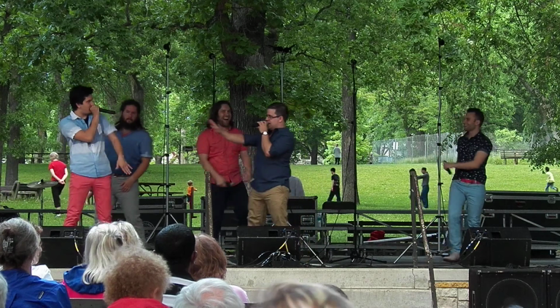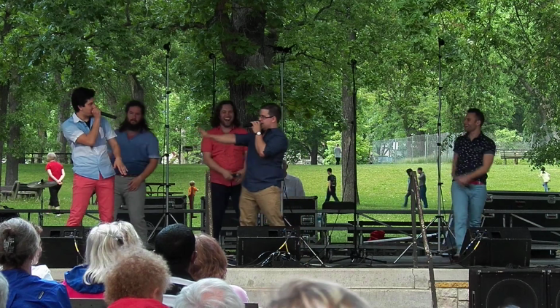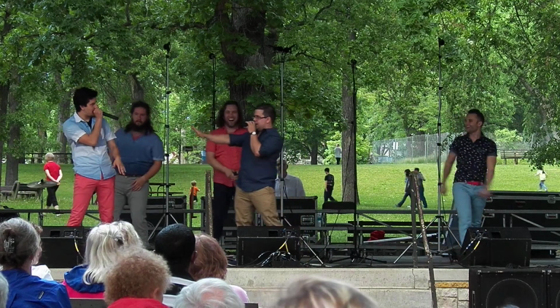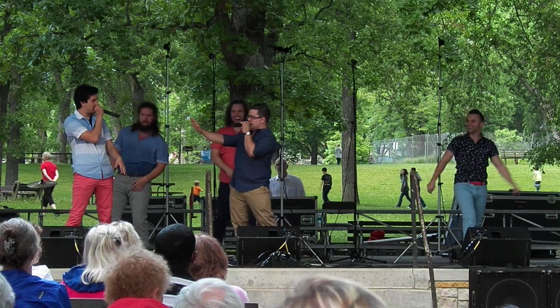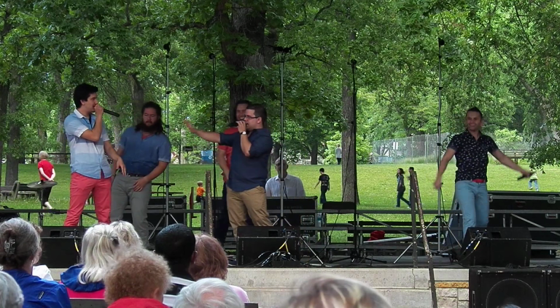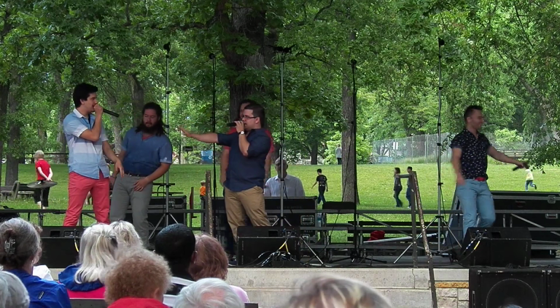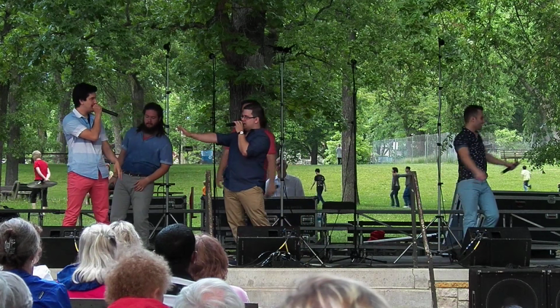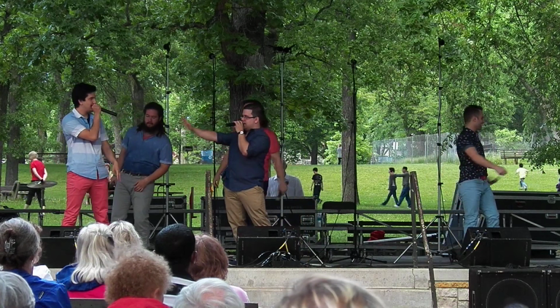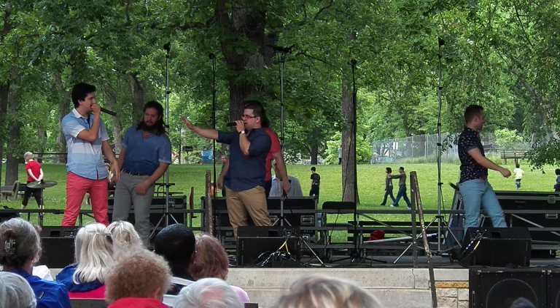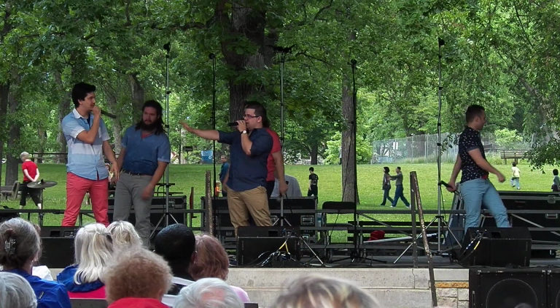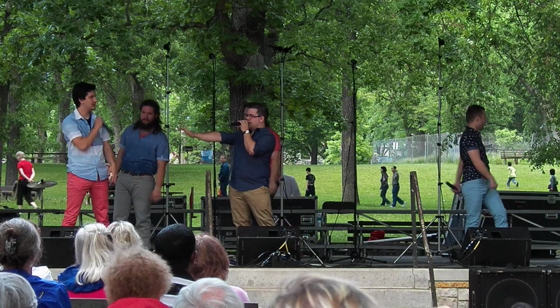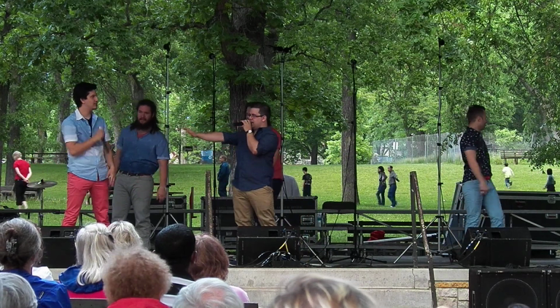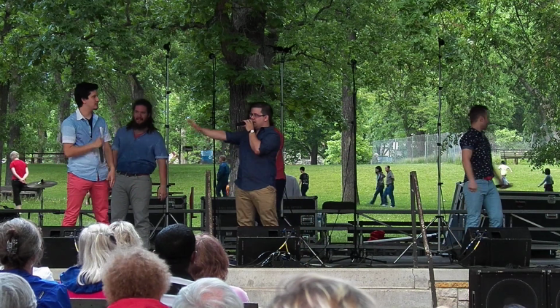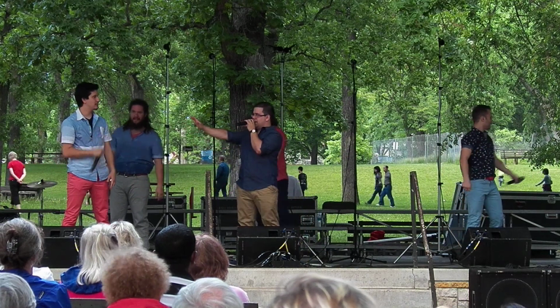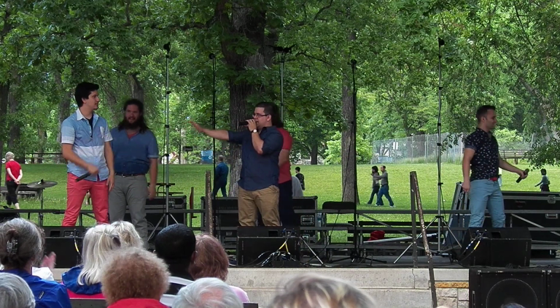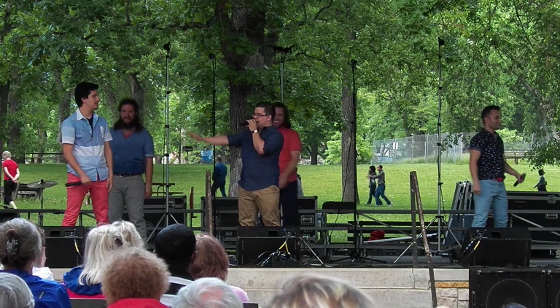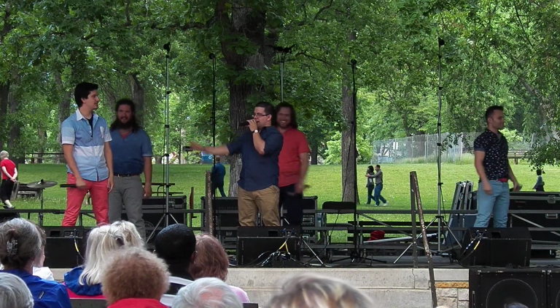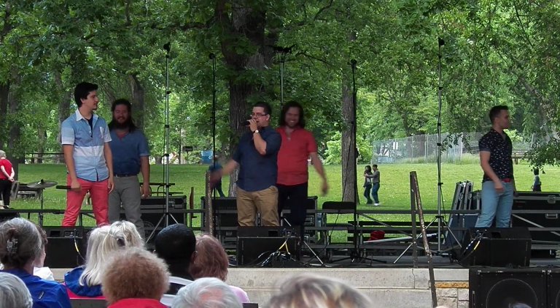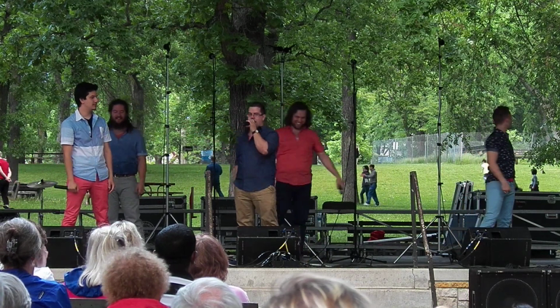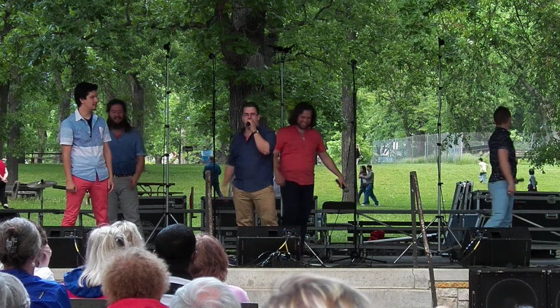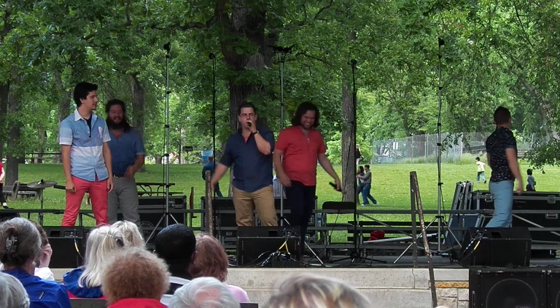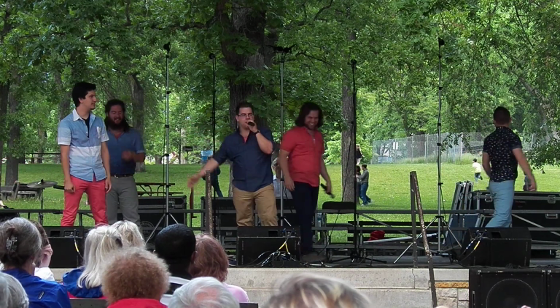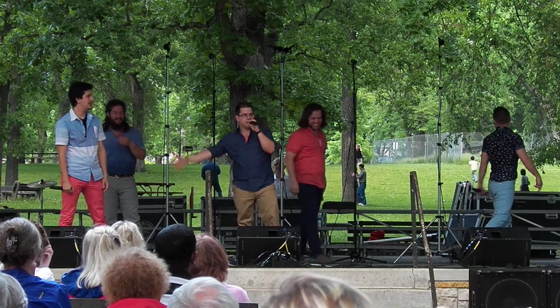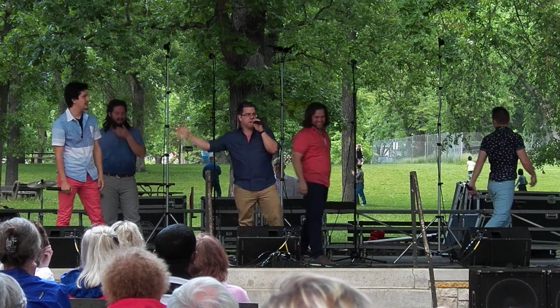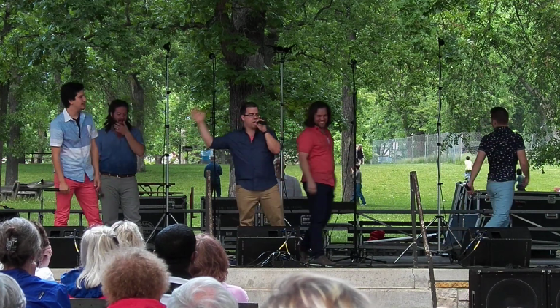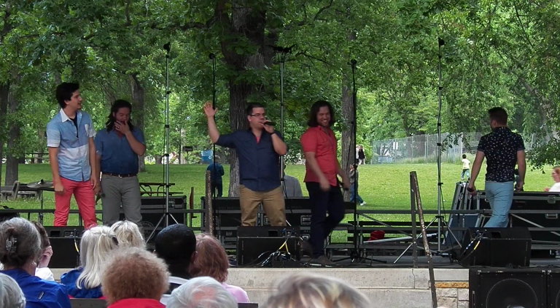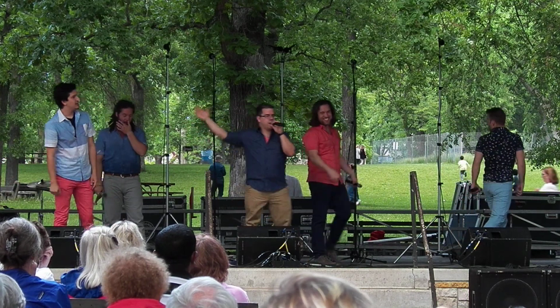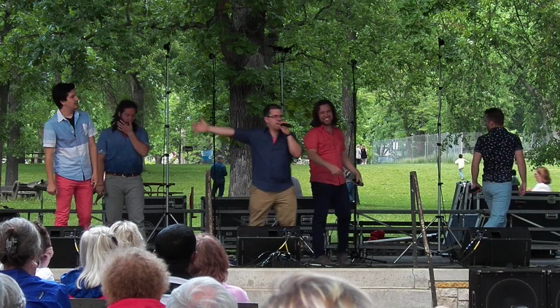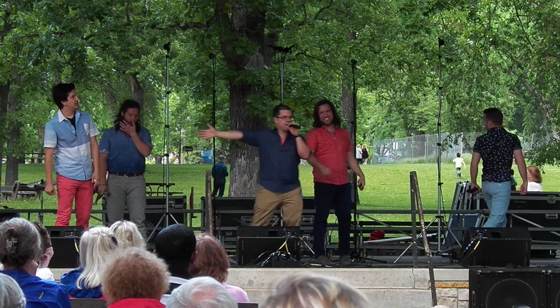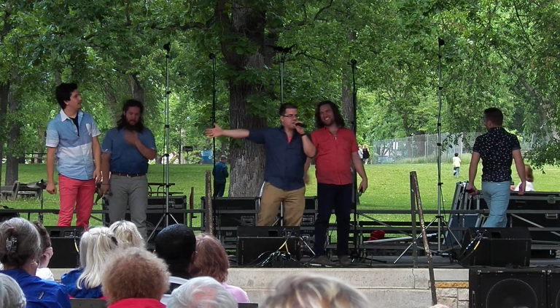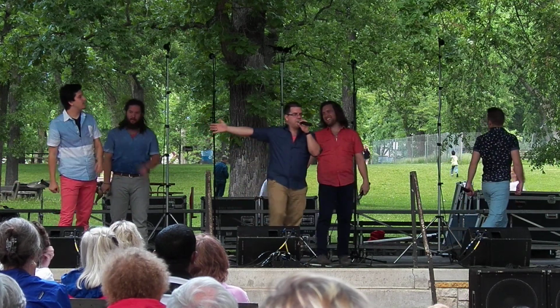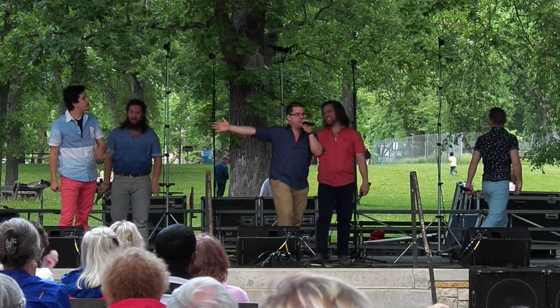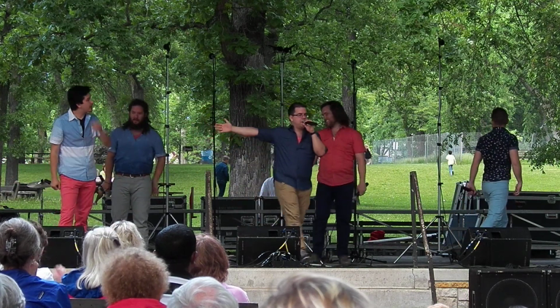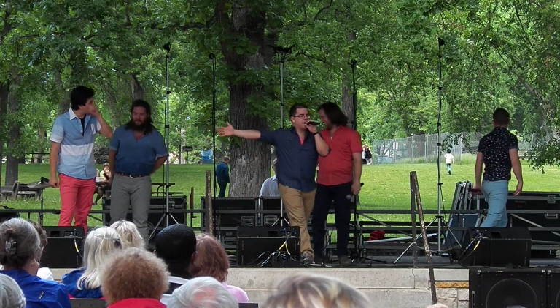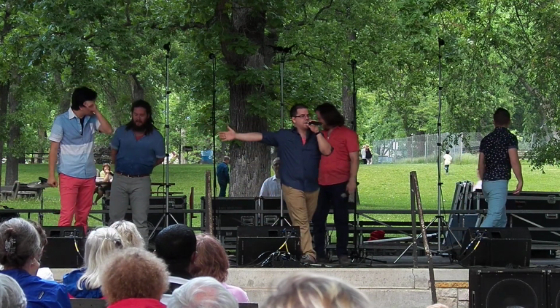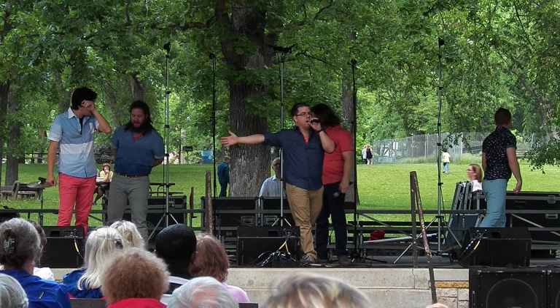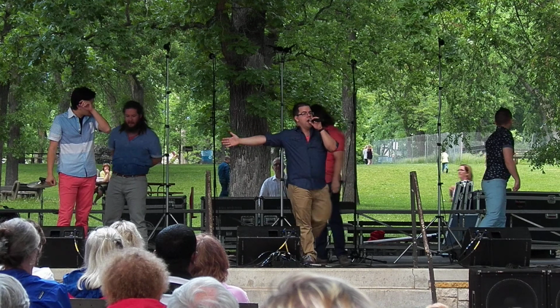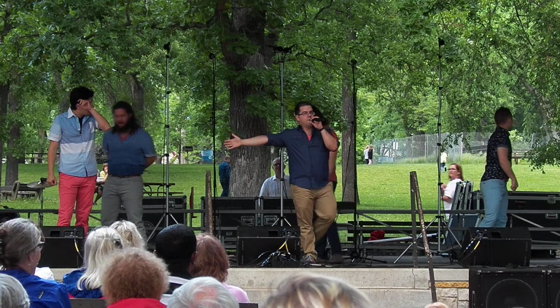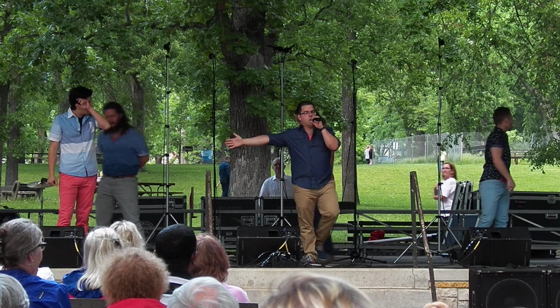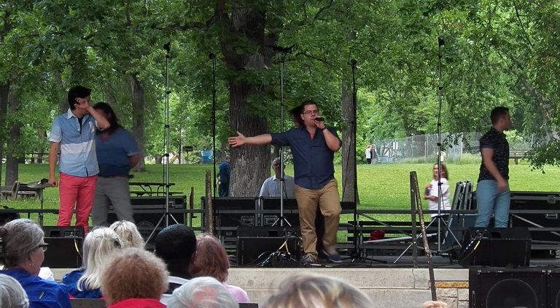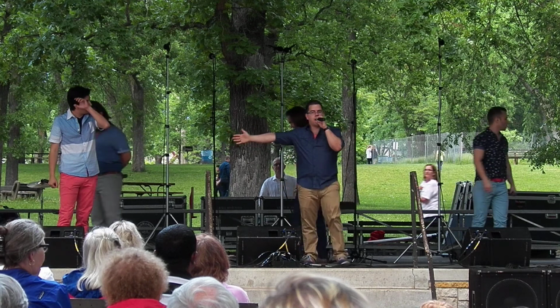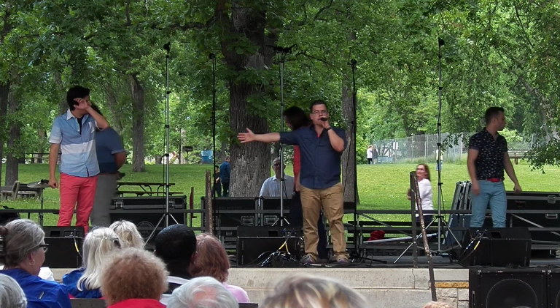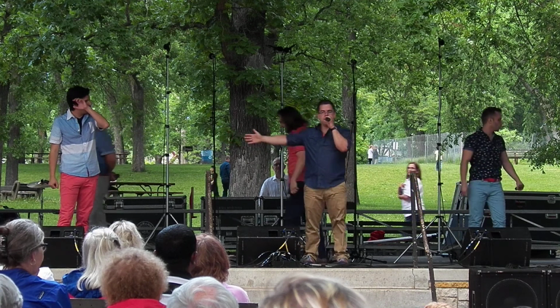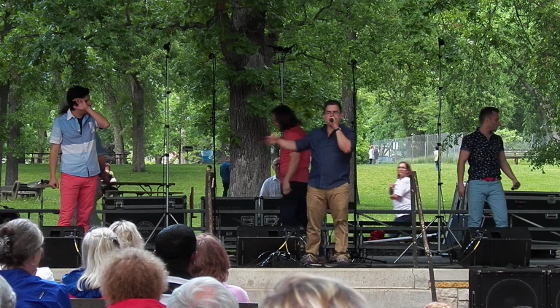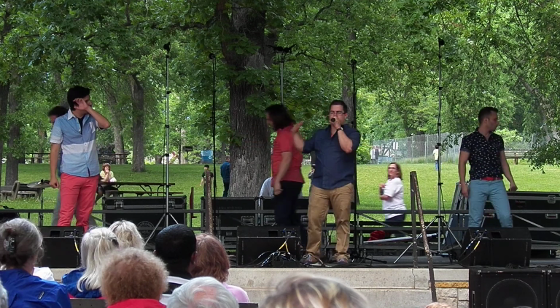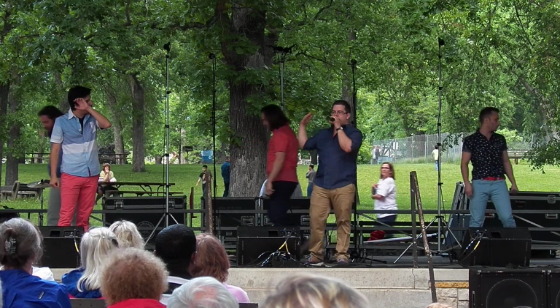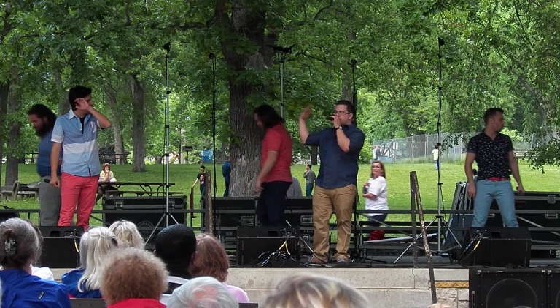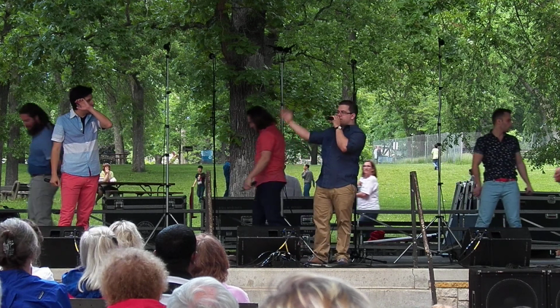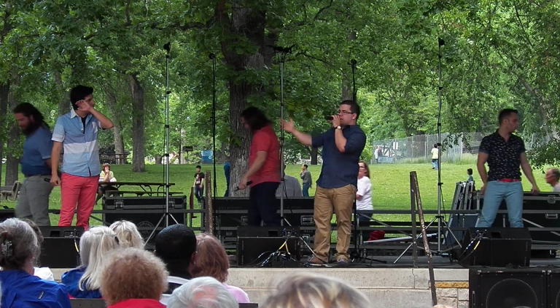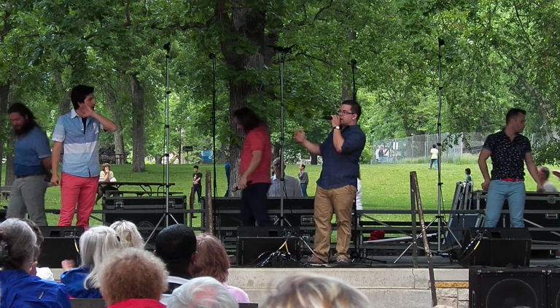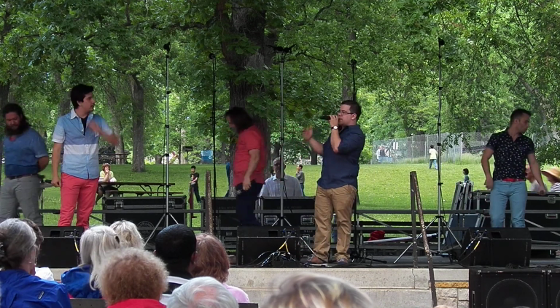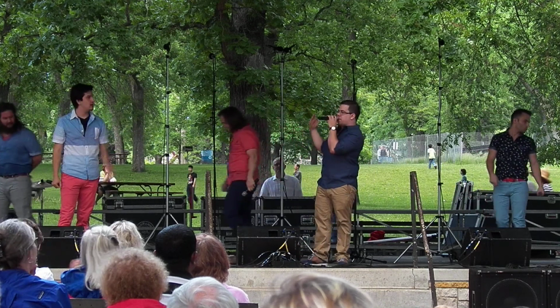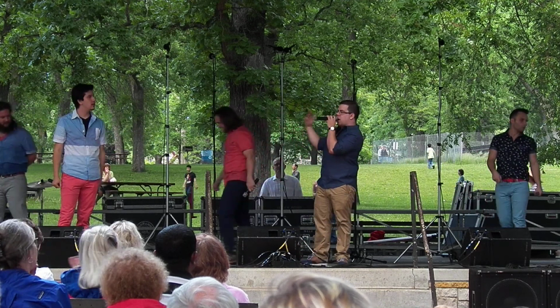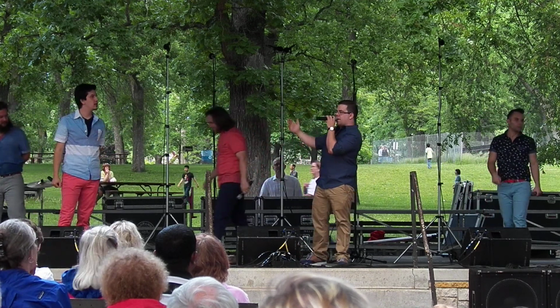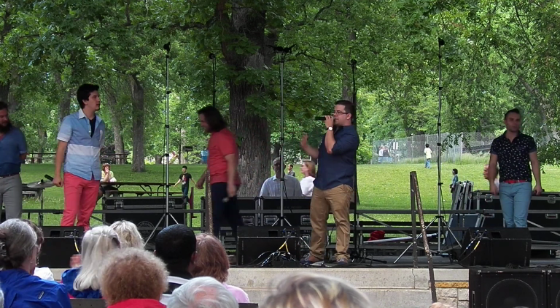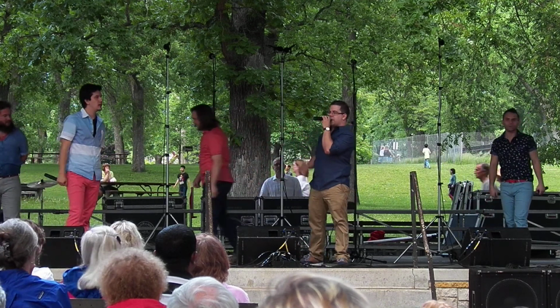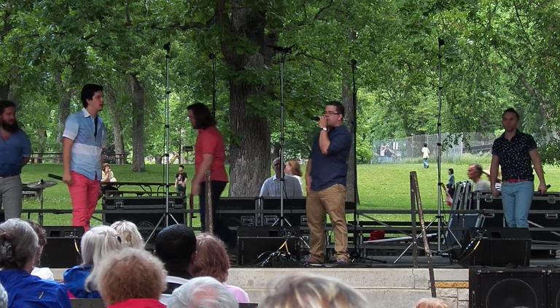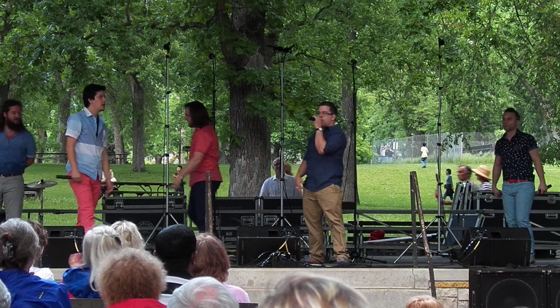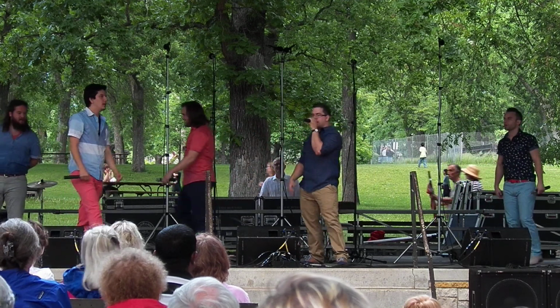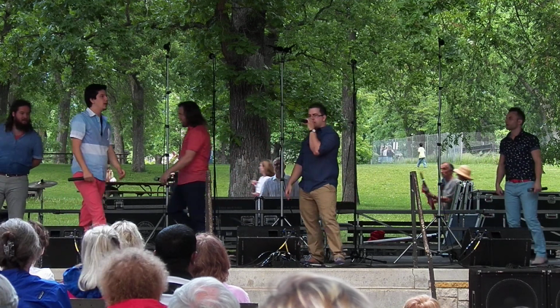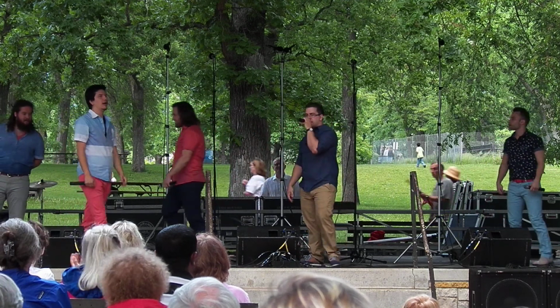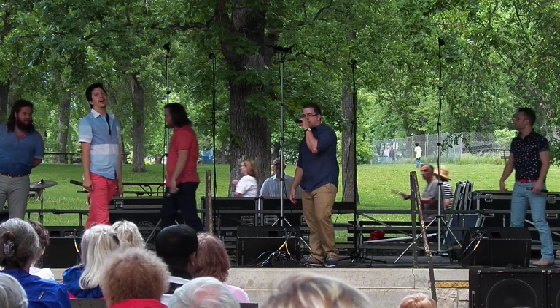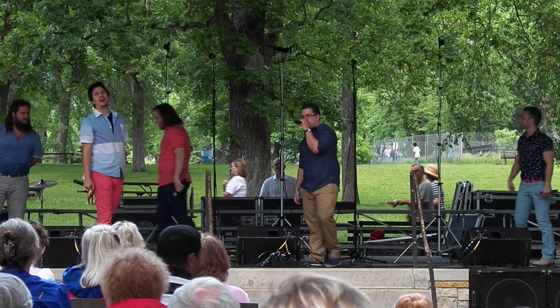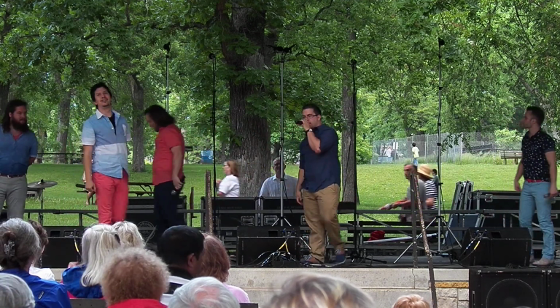Settle down. Okay, now everybody, this is Andrew Berkowitz. He is our beatboxer and vocal percussion. He is responsible for all the drum noises this evening.